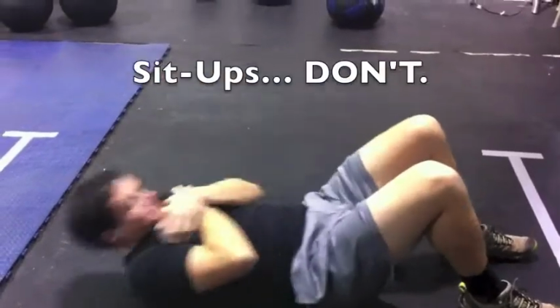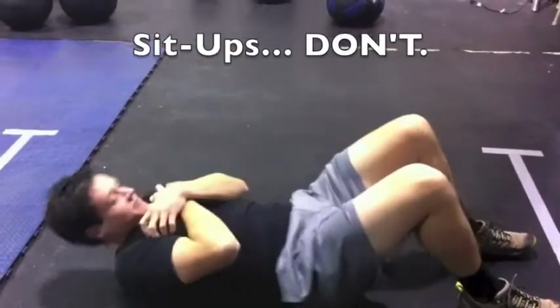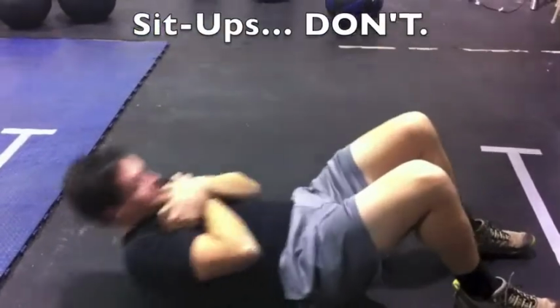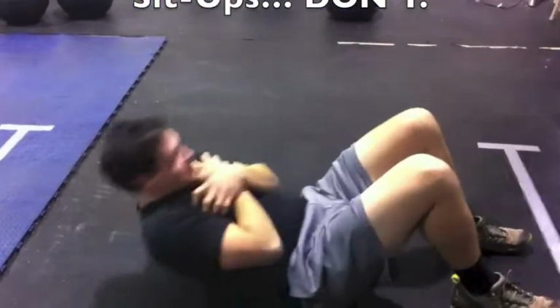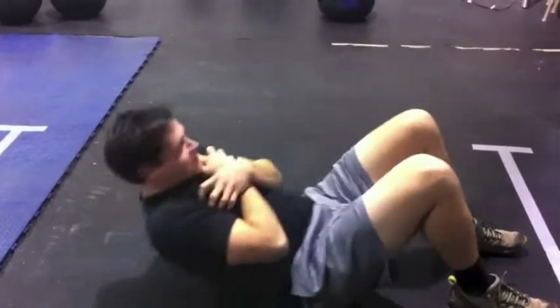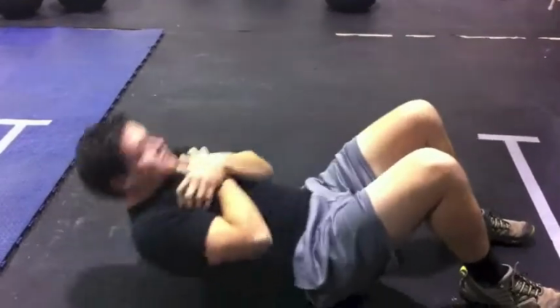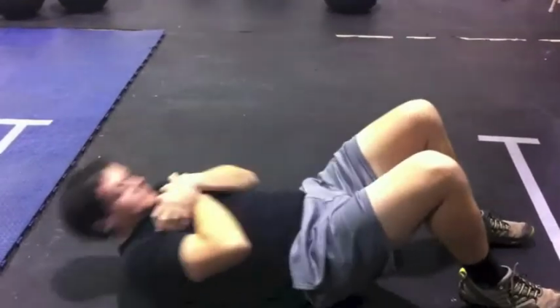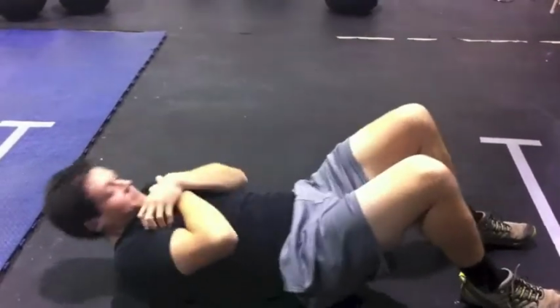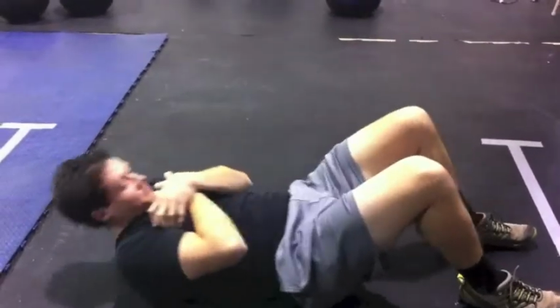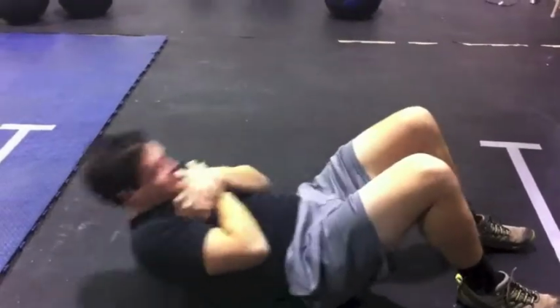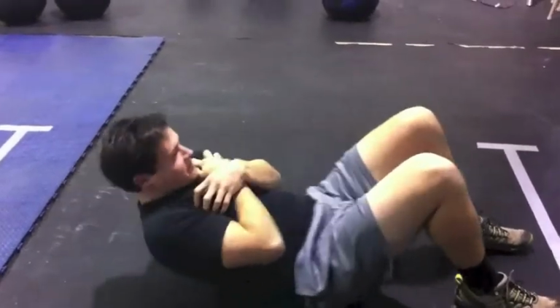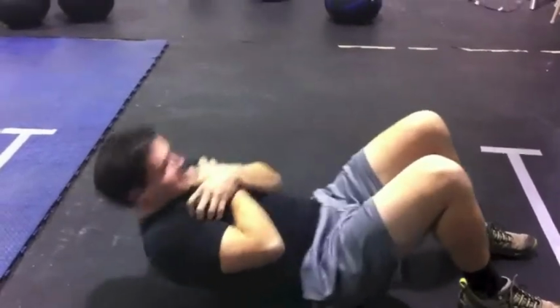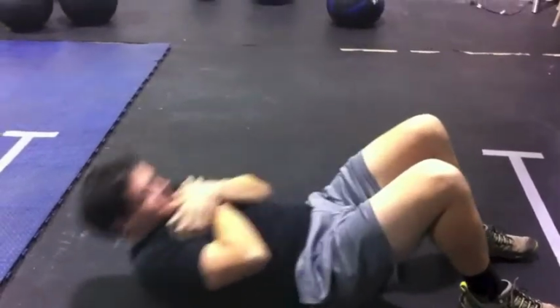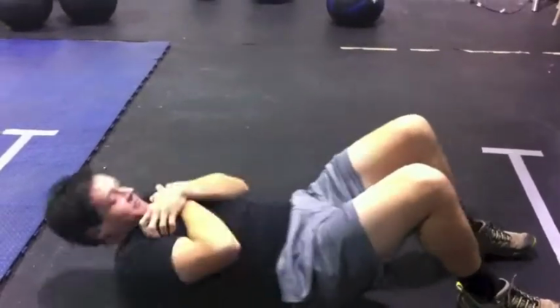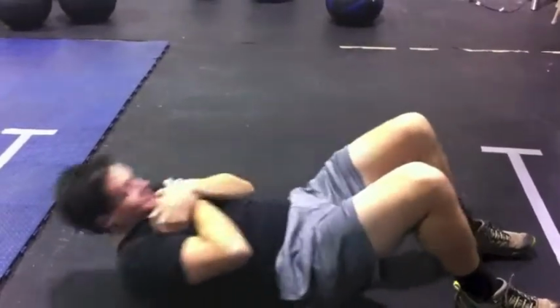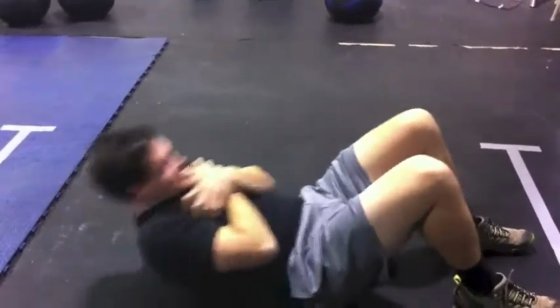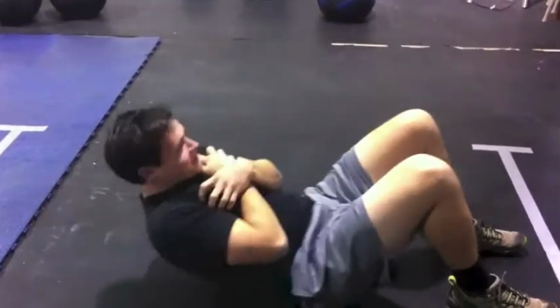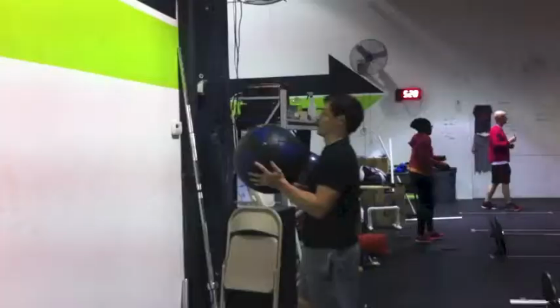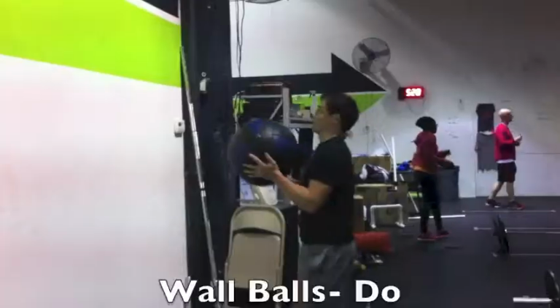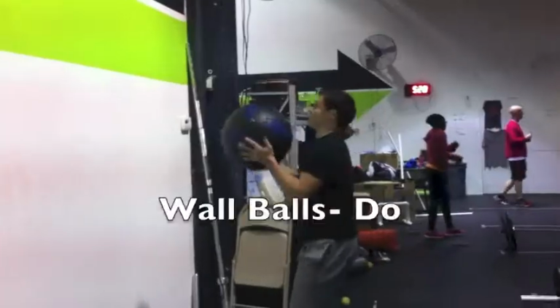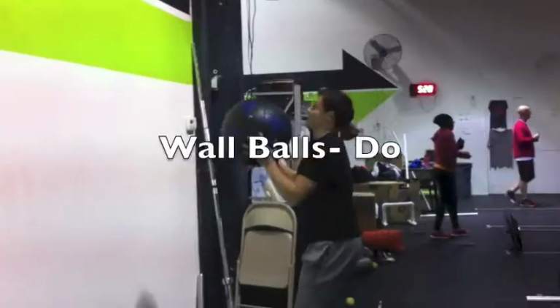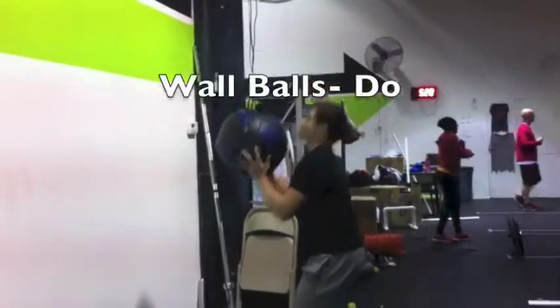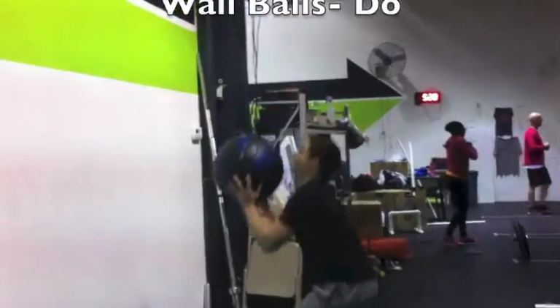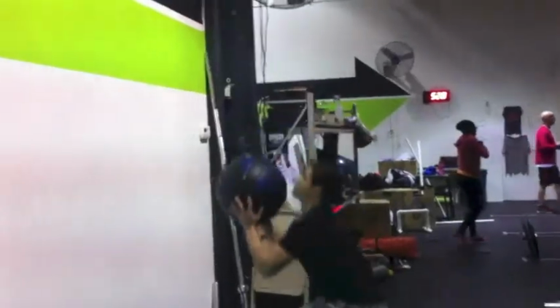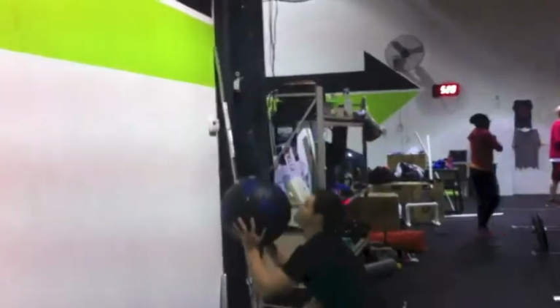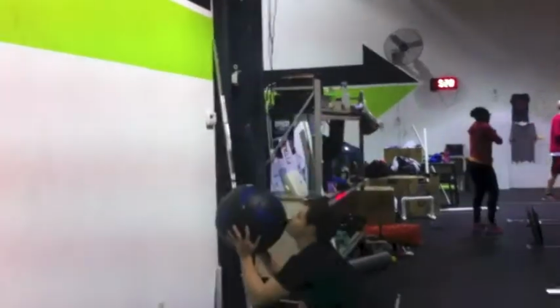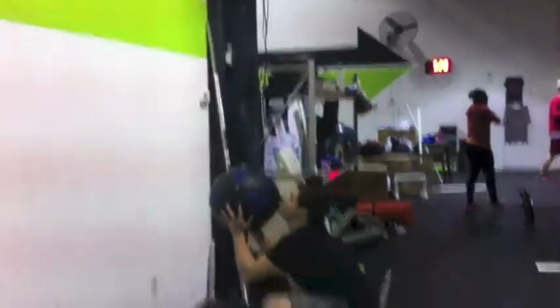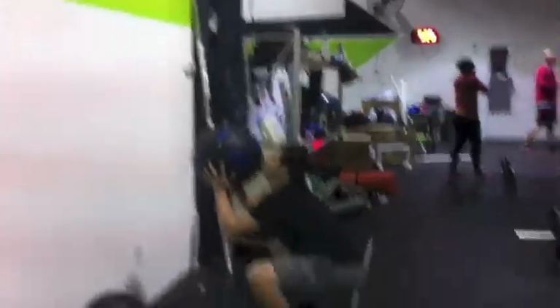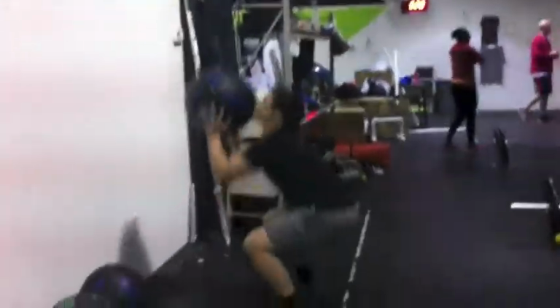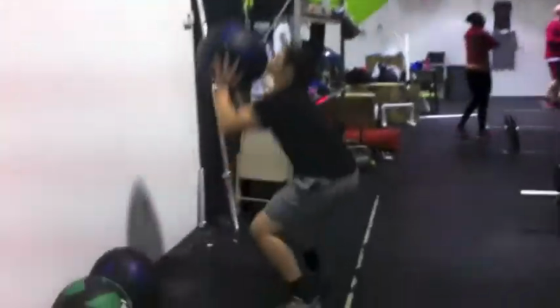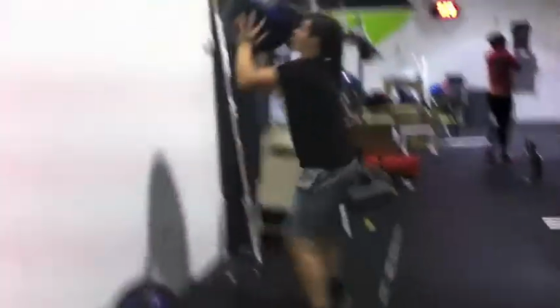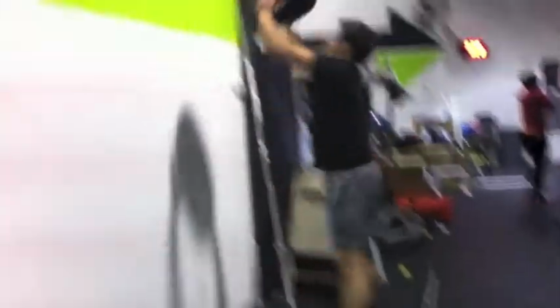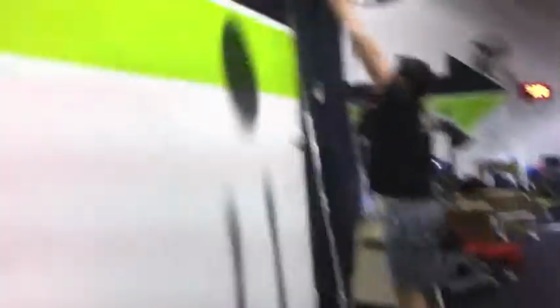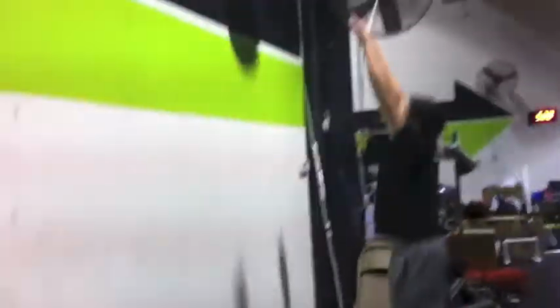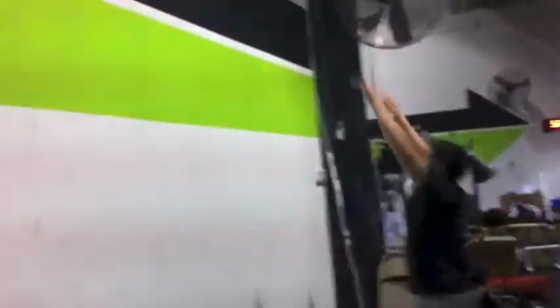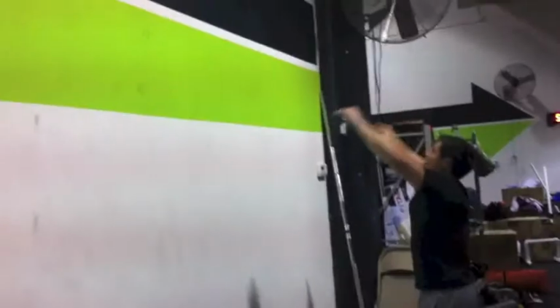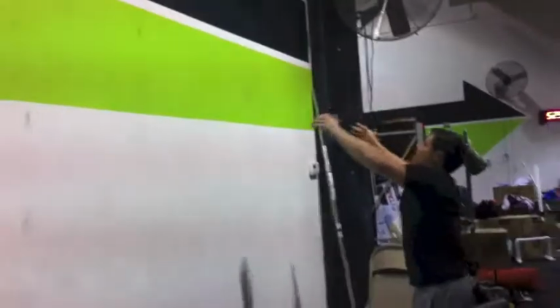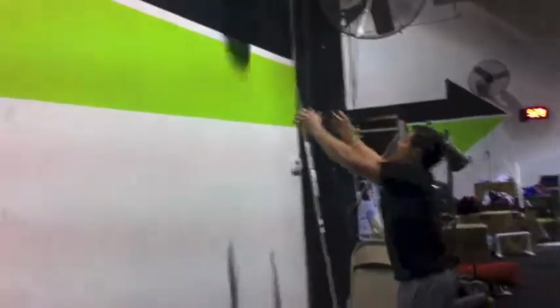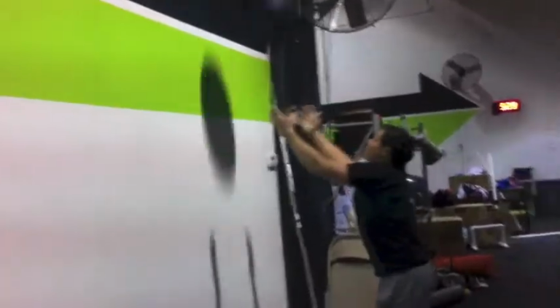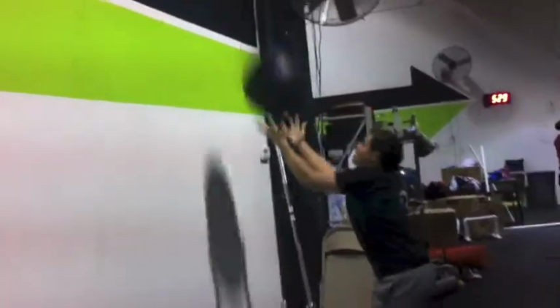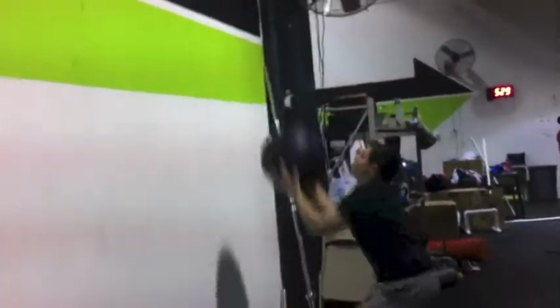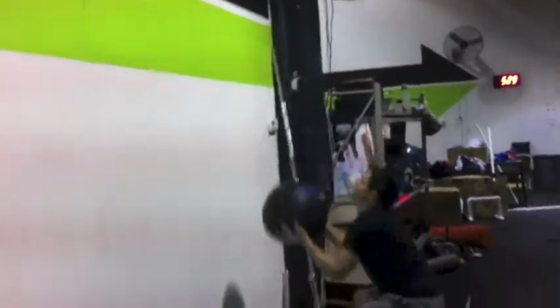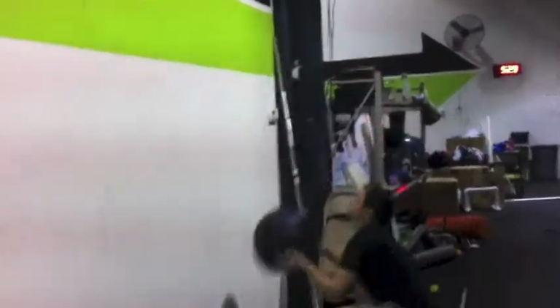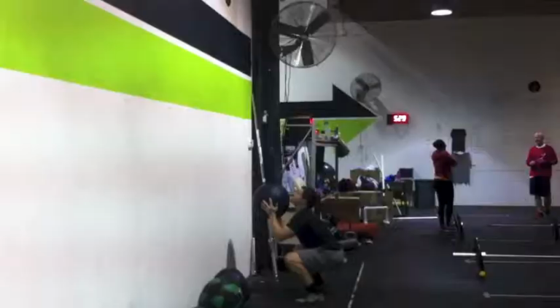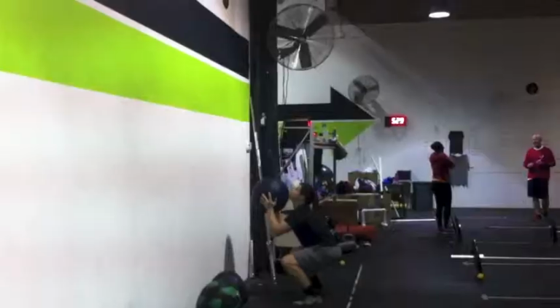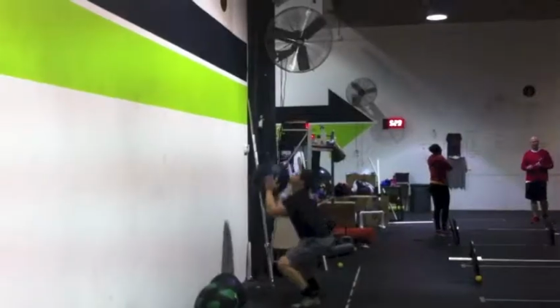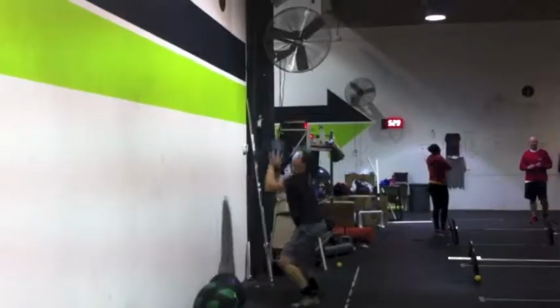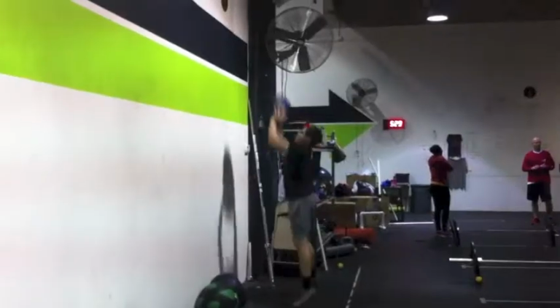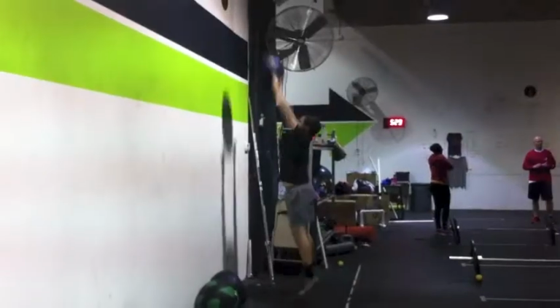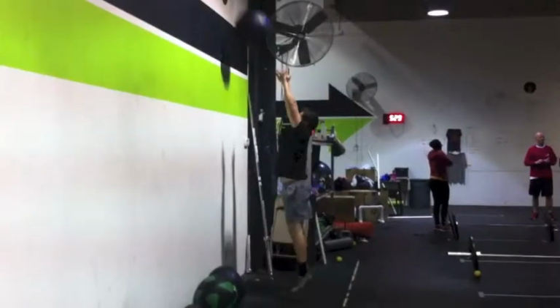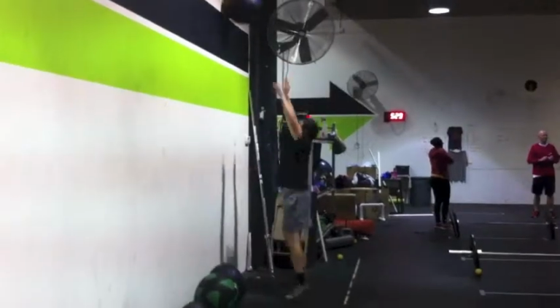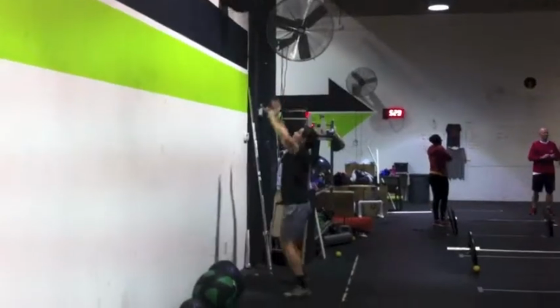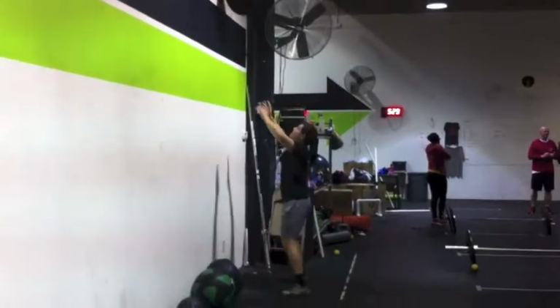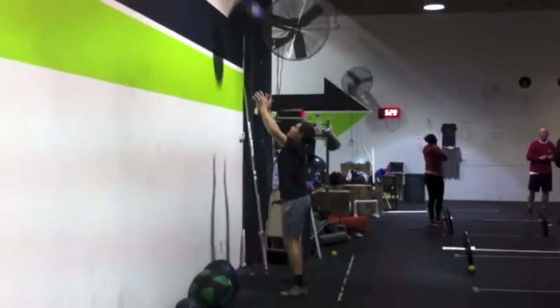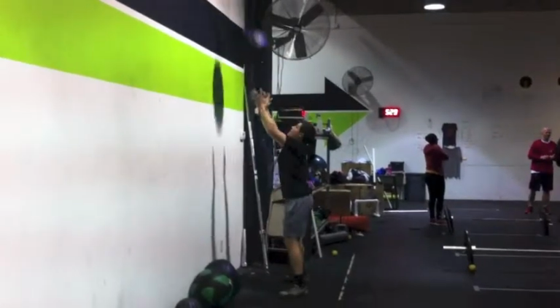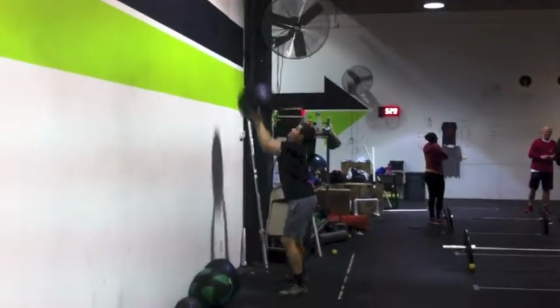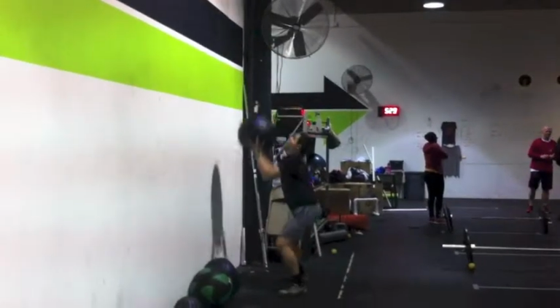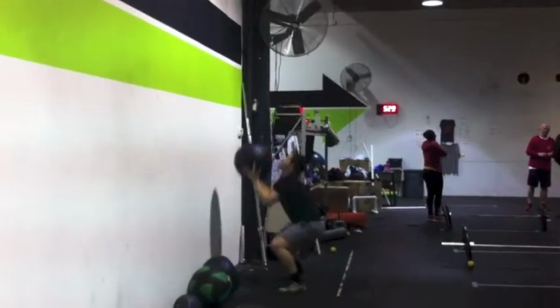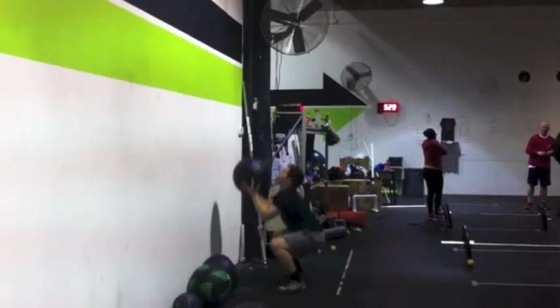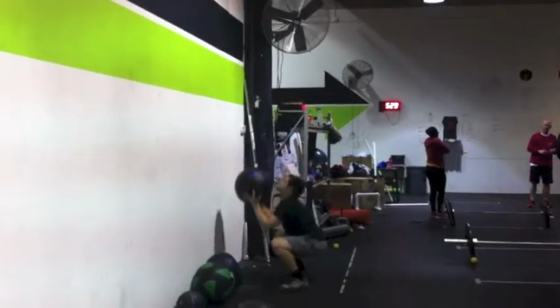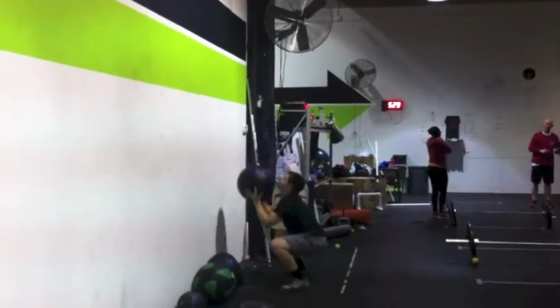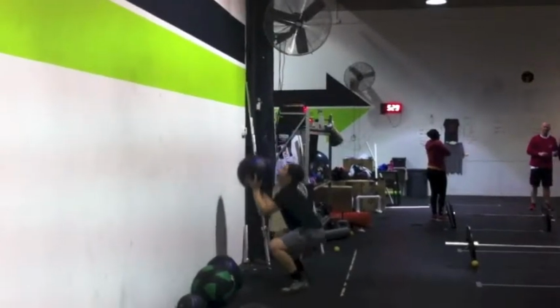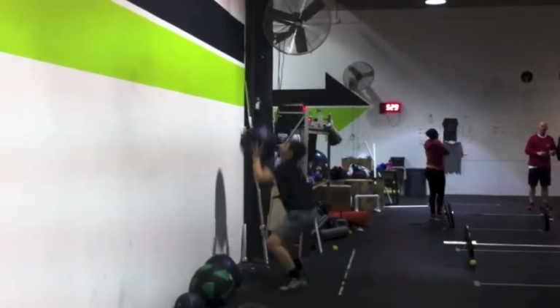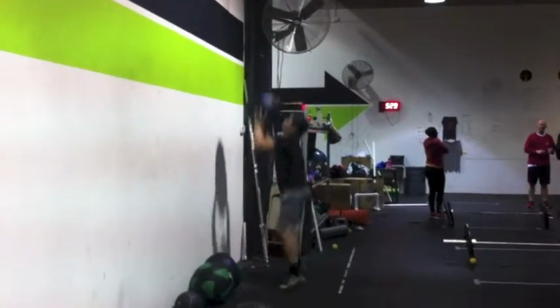Don't. Don't. Squat all the way down and throw the ball at least 10 feet into the air.